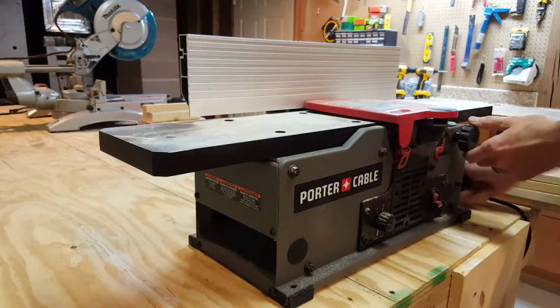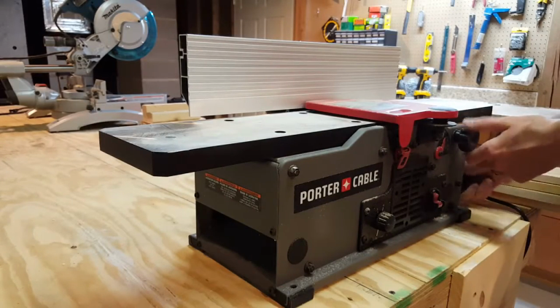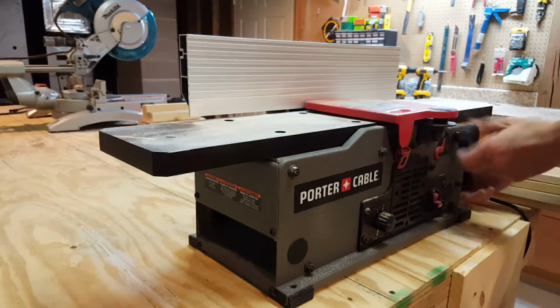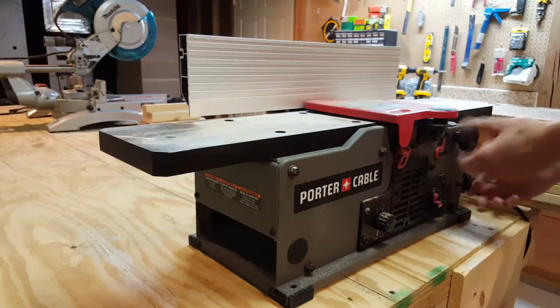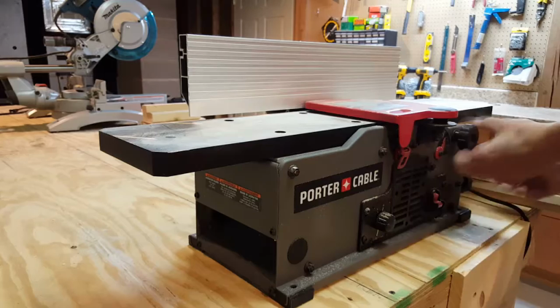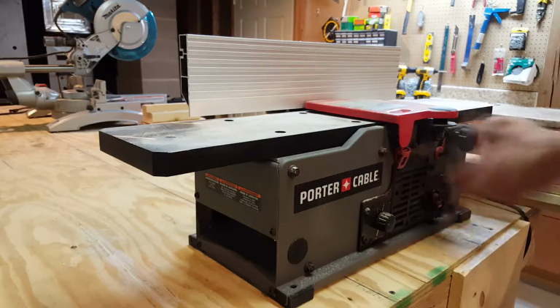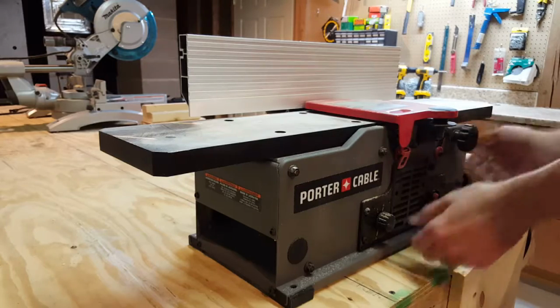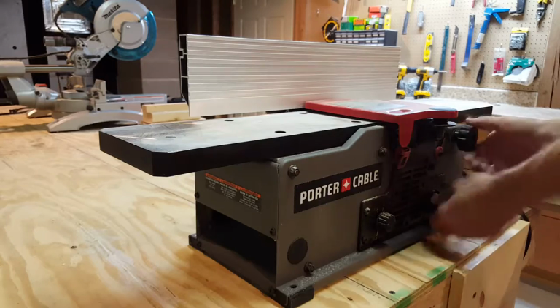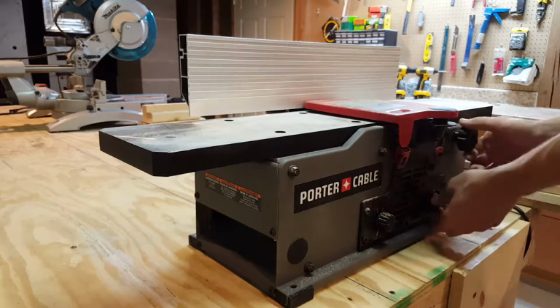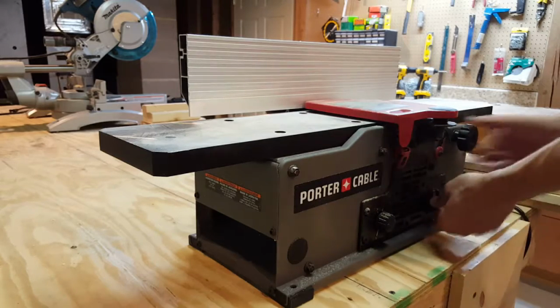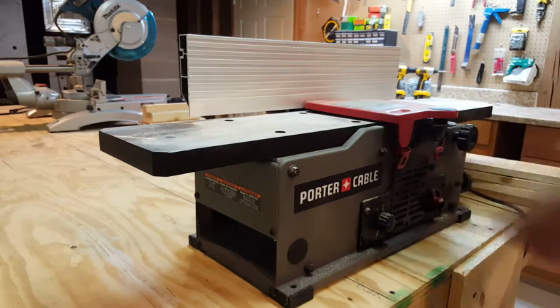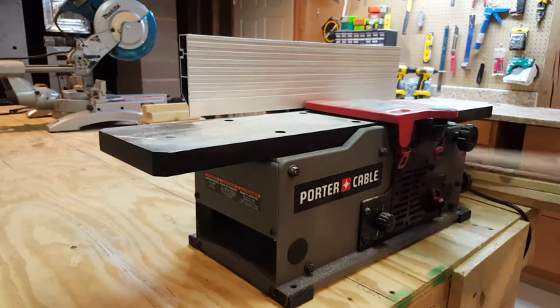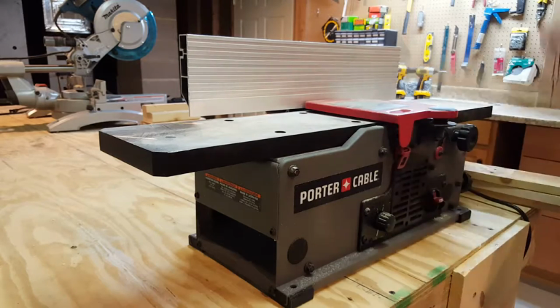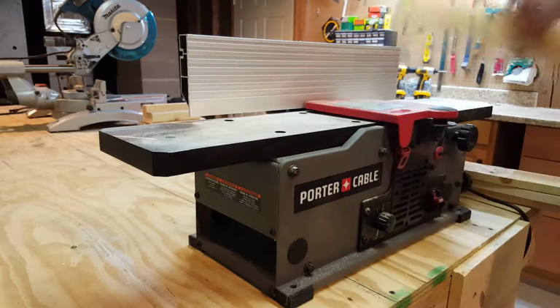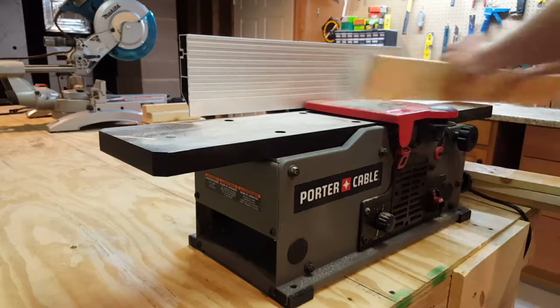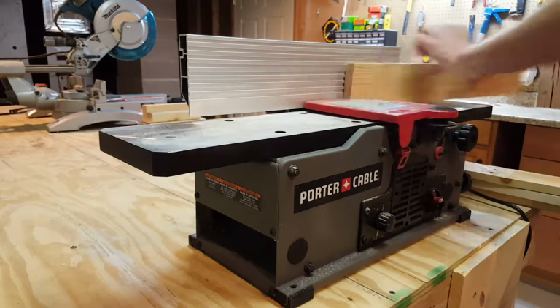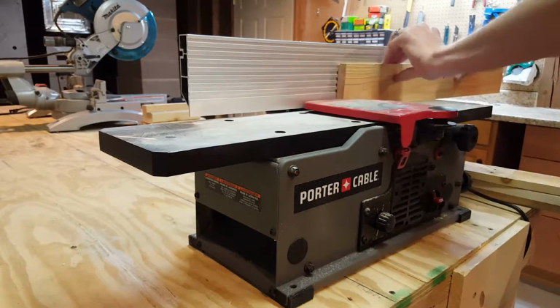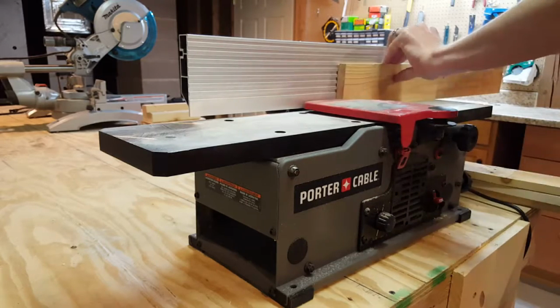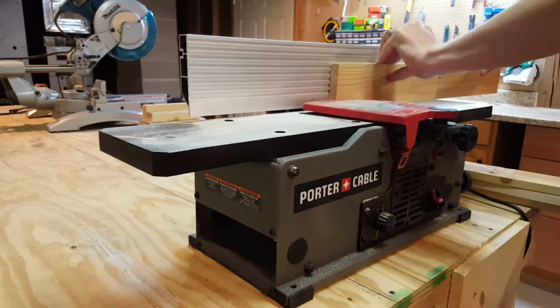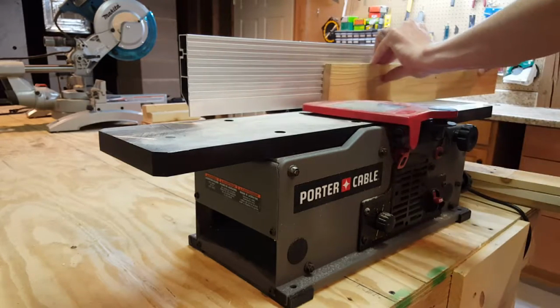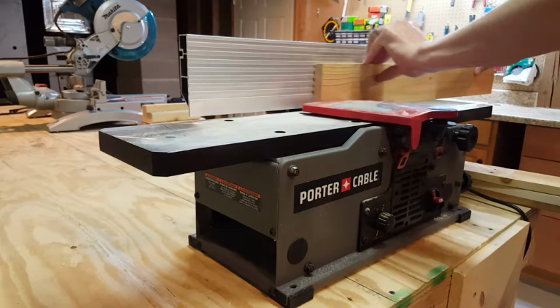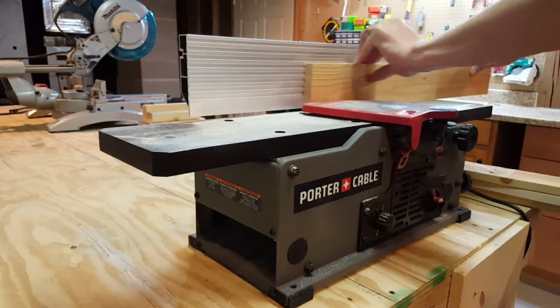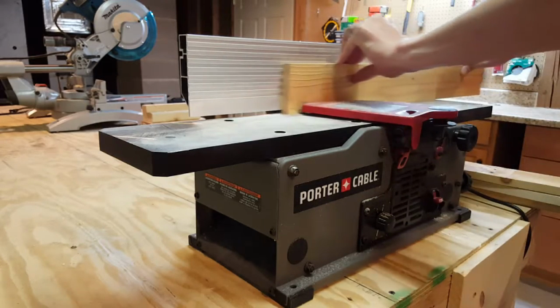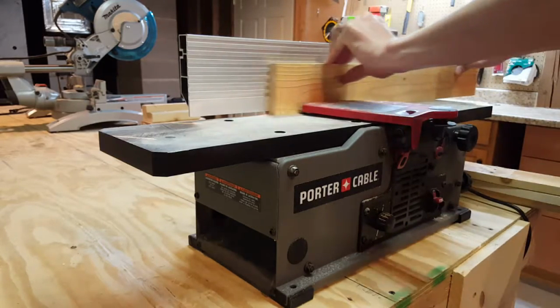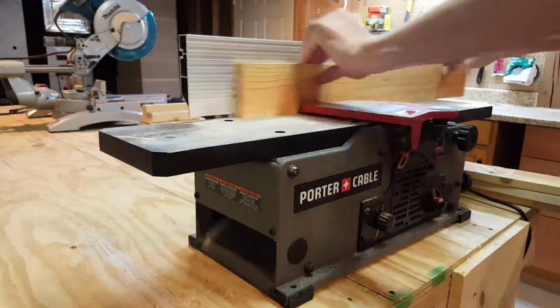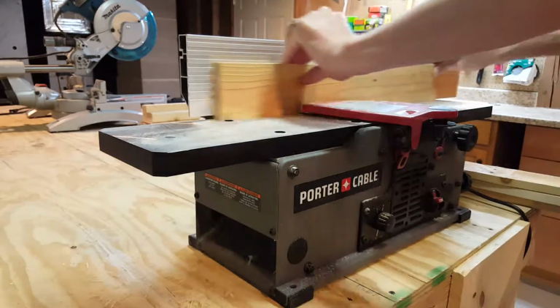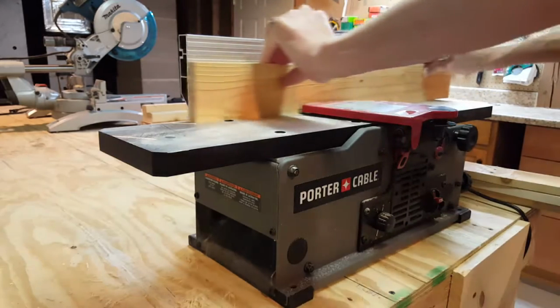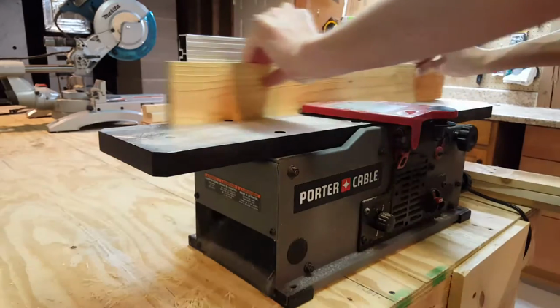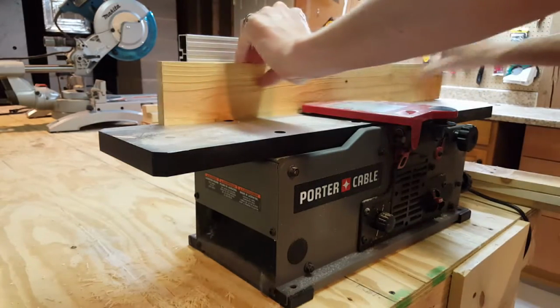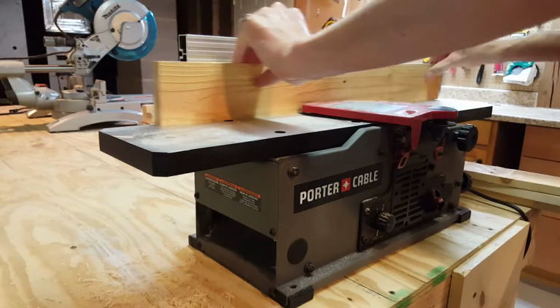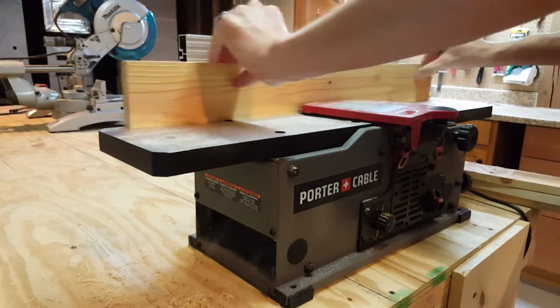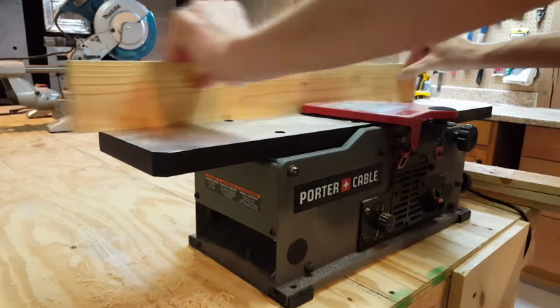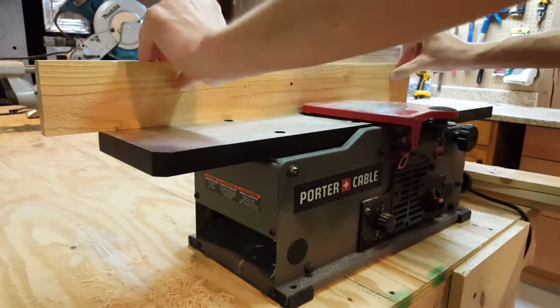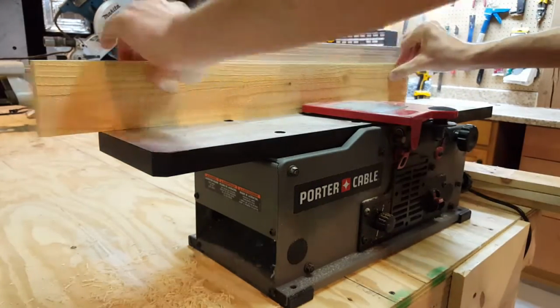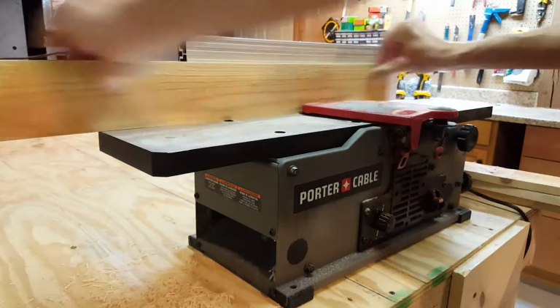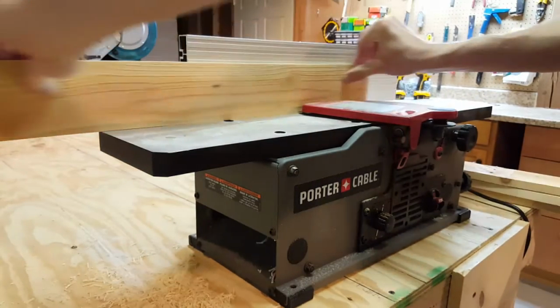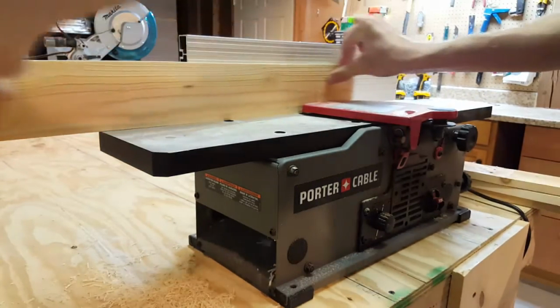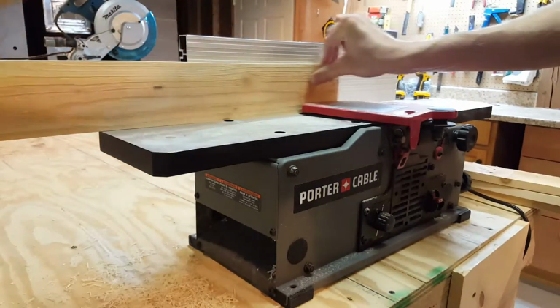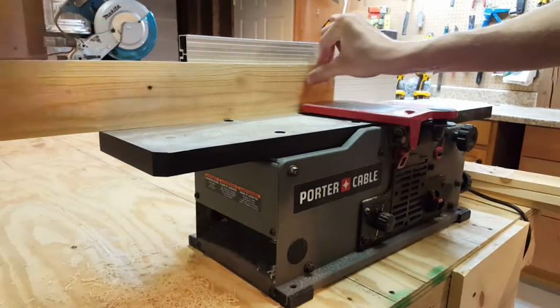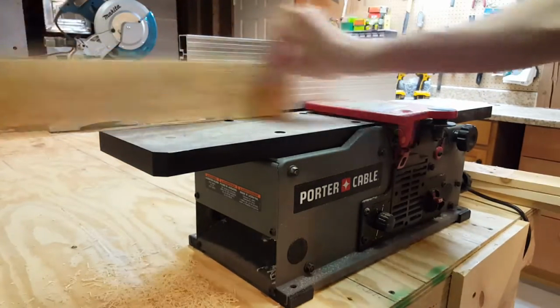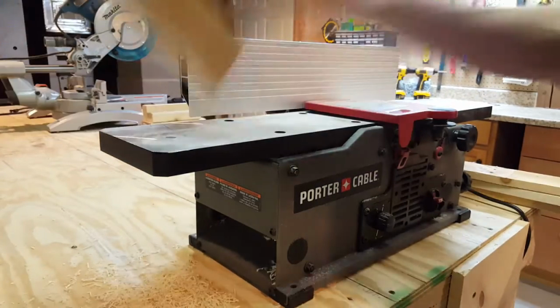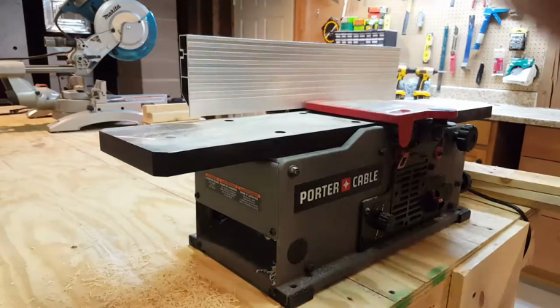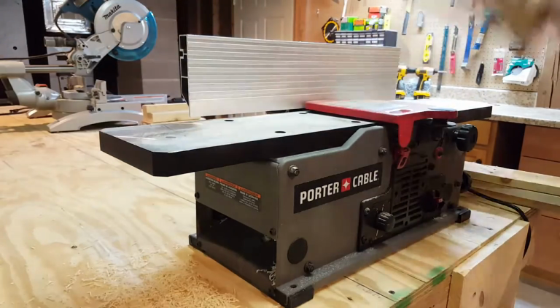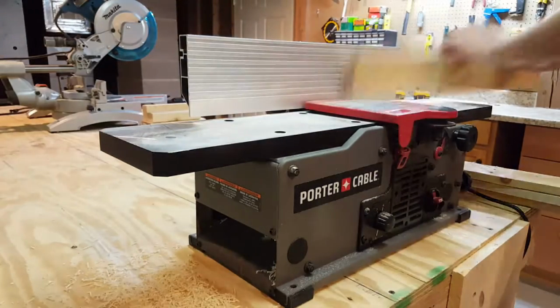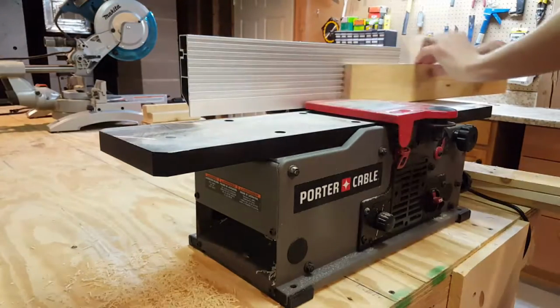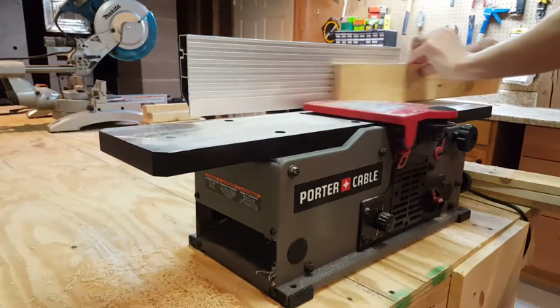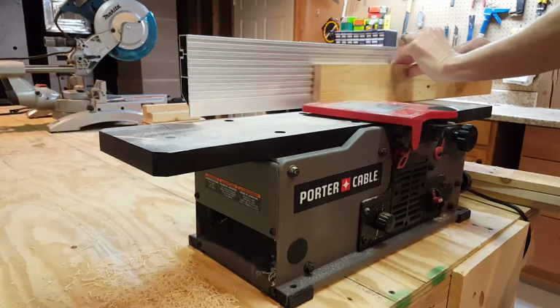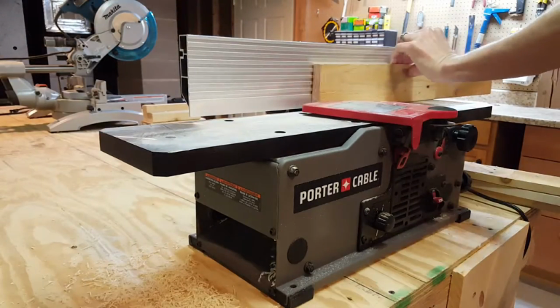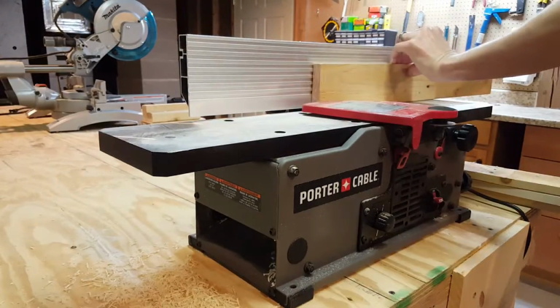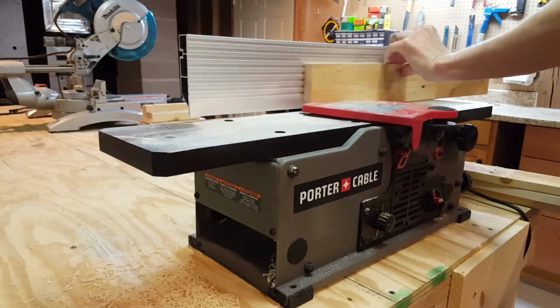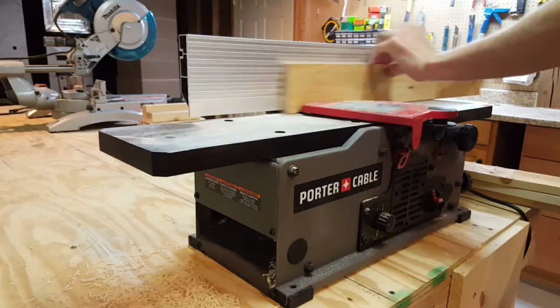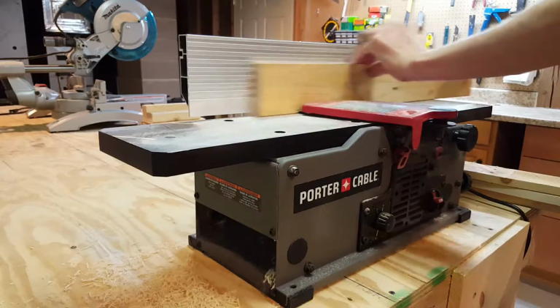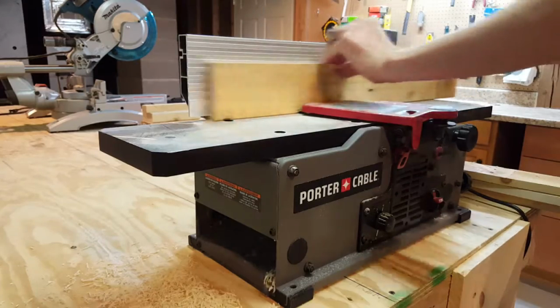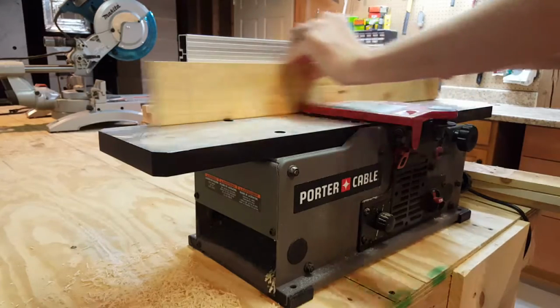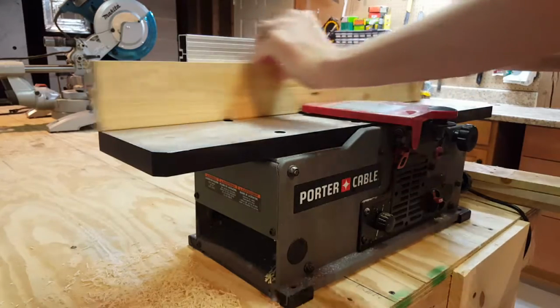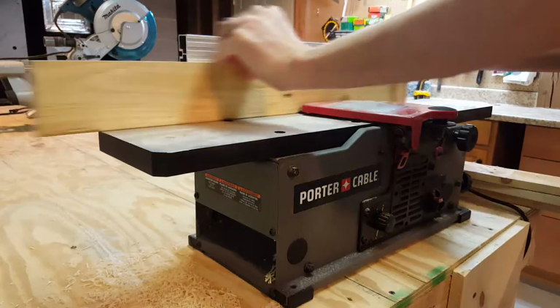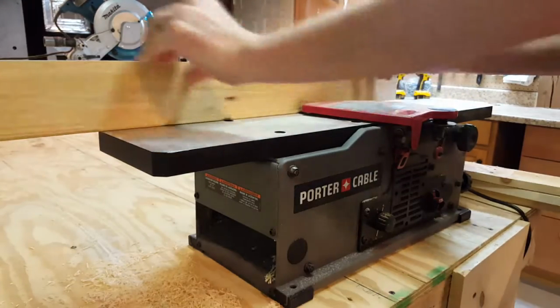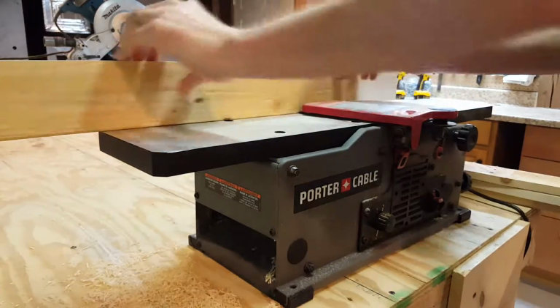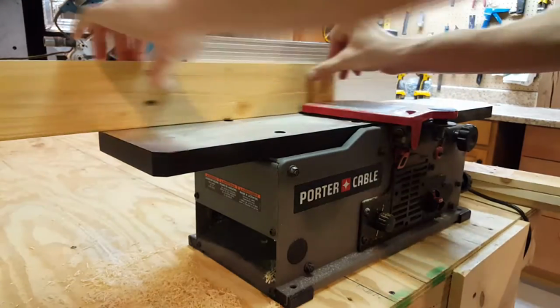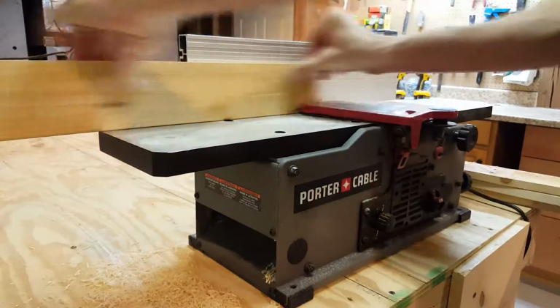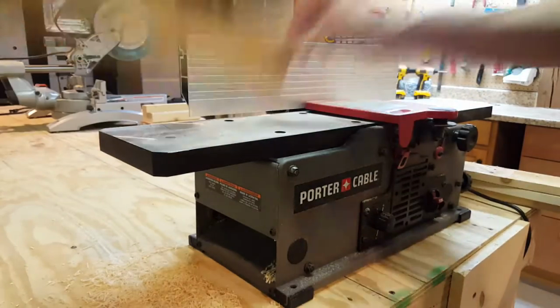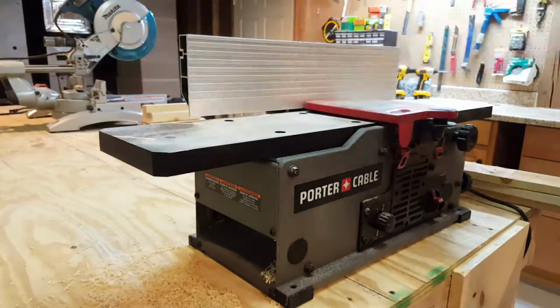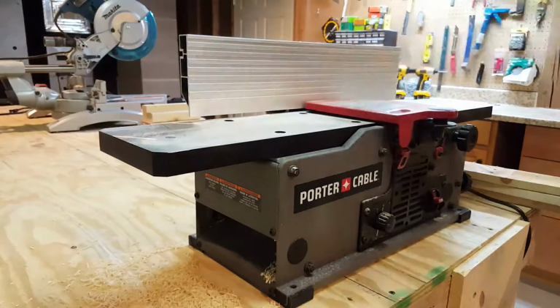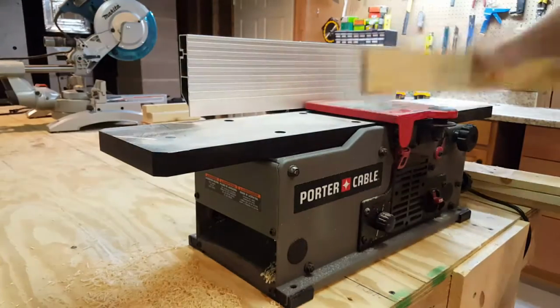Now I'll run the boards through the joiner to give them a nice smooth edge. This isn't completely necessary, but it will create a better finished product.